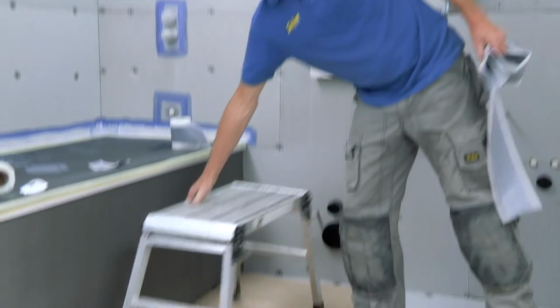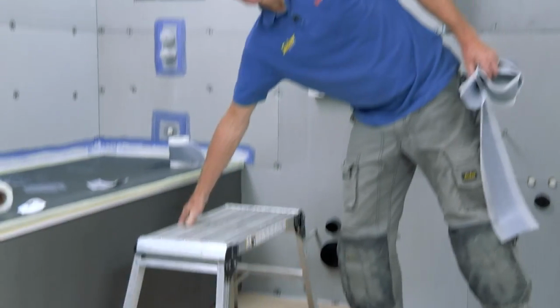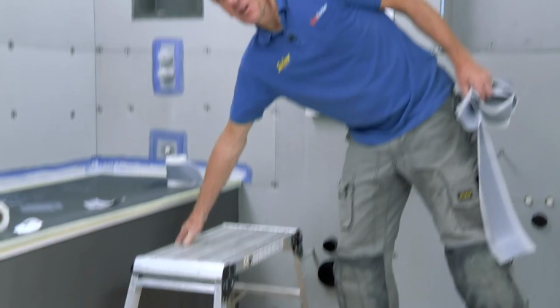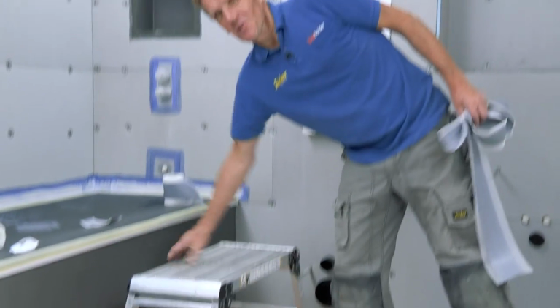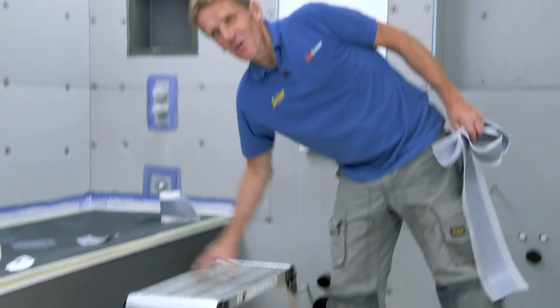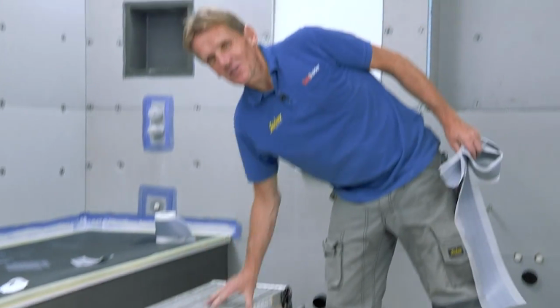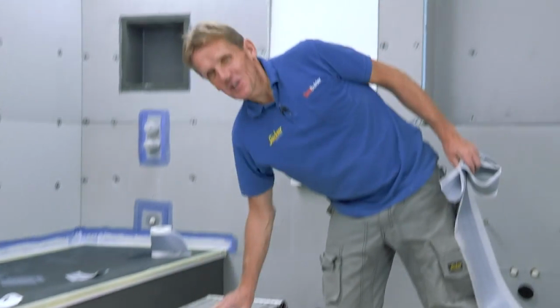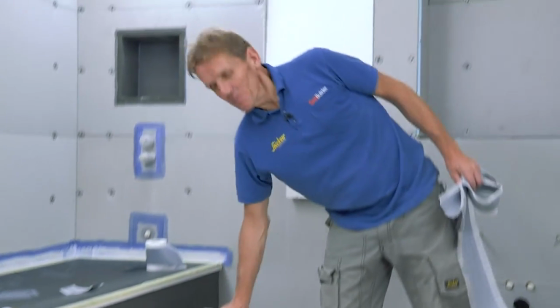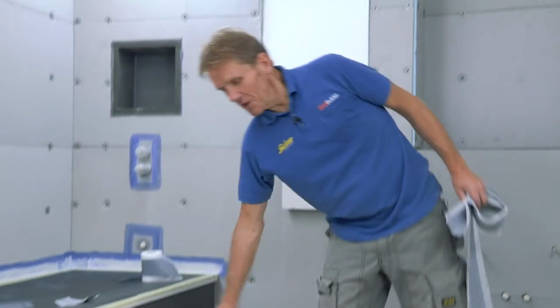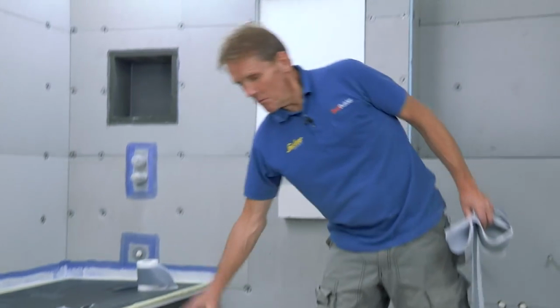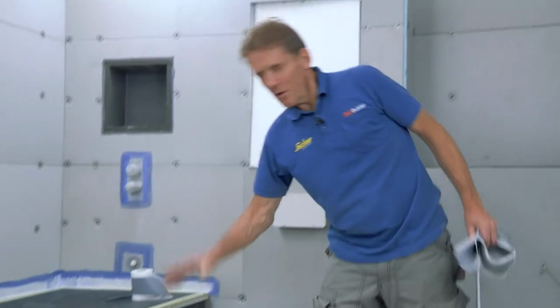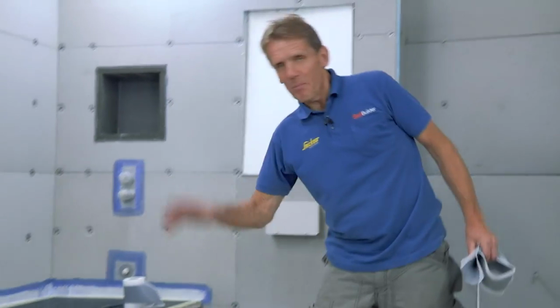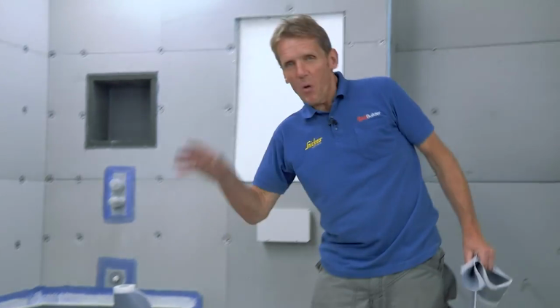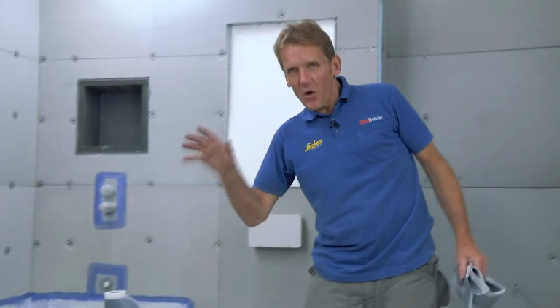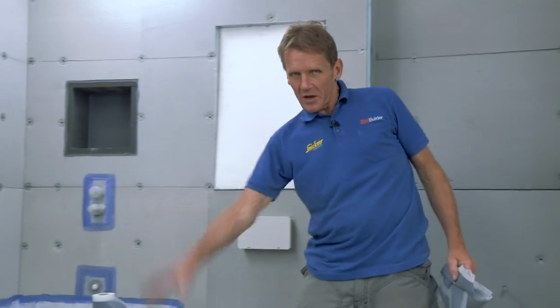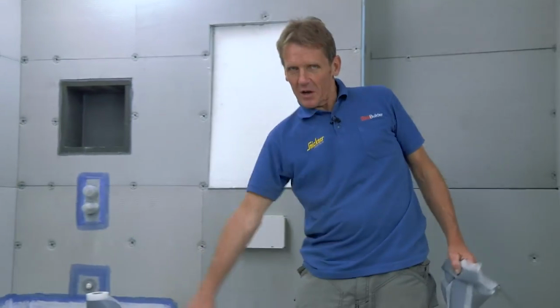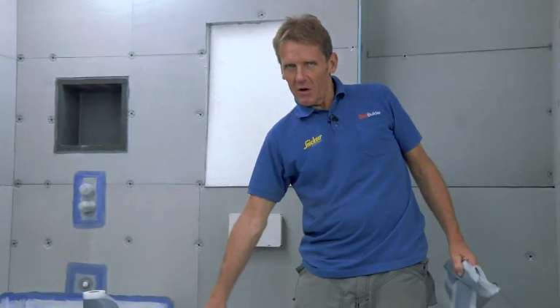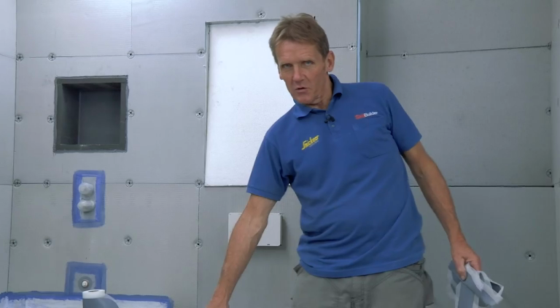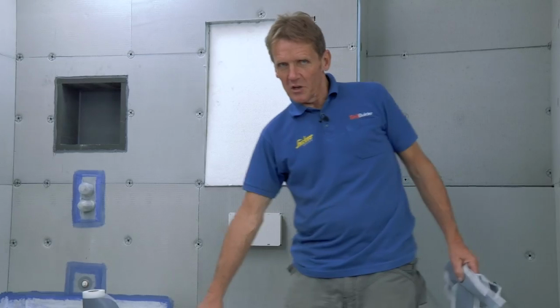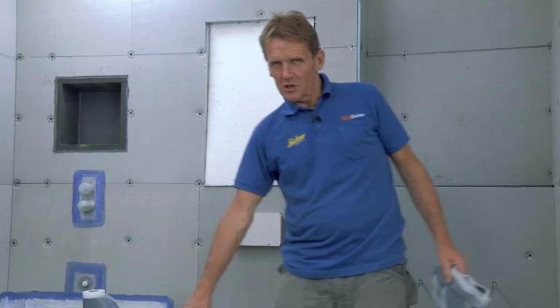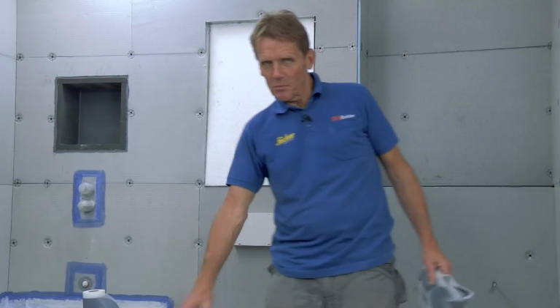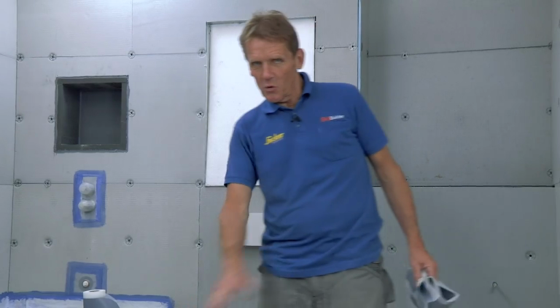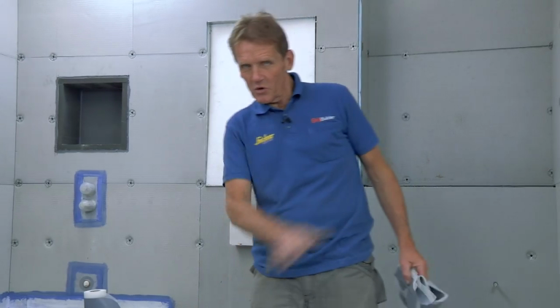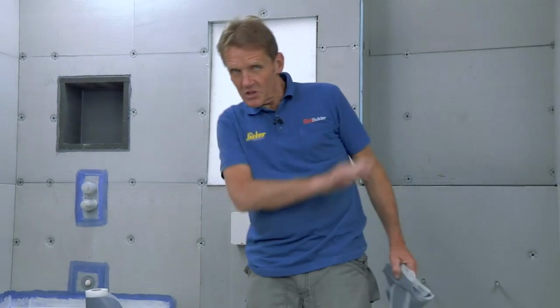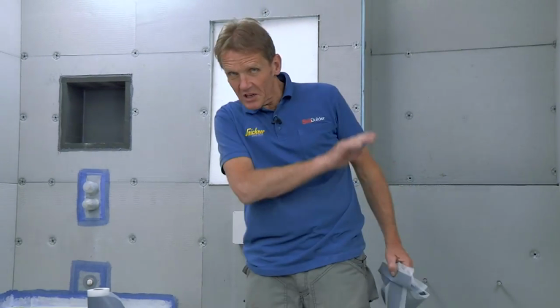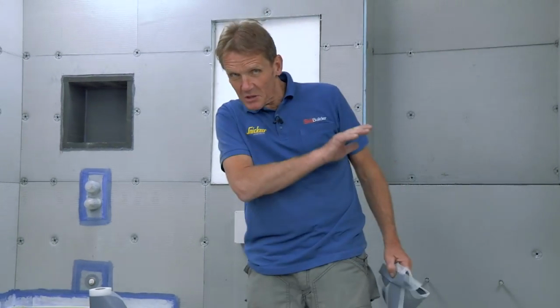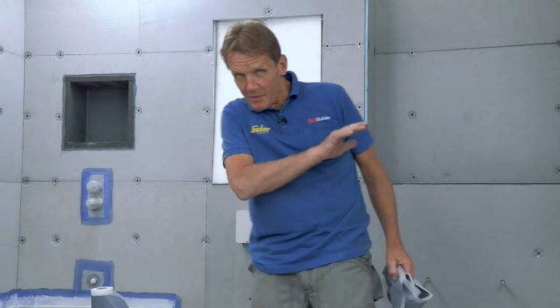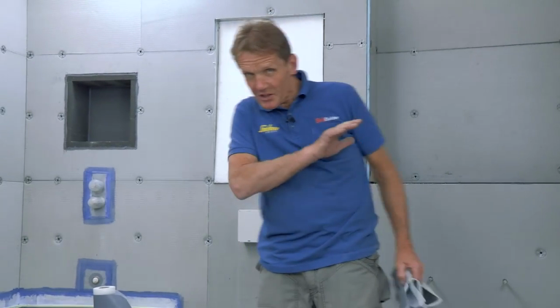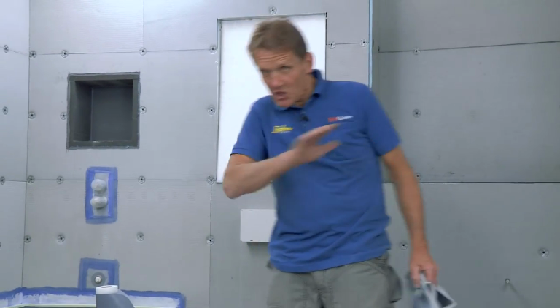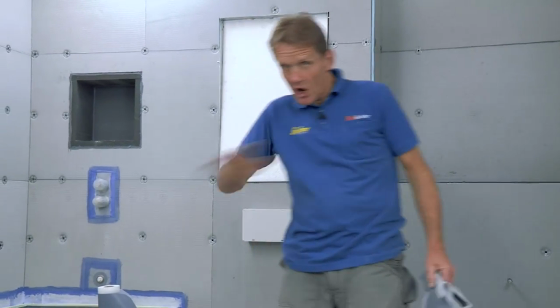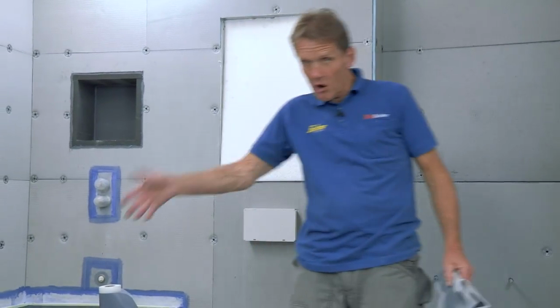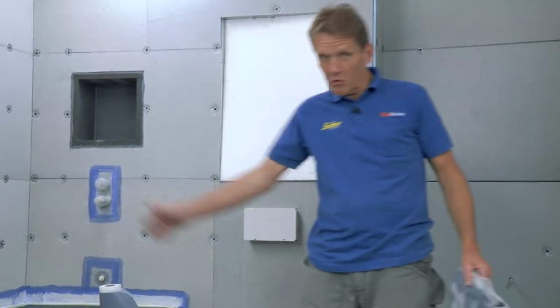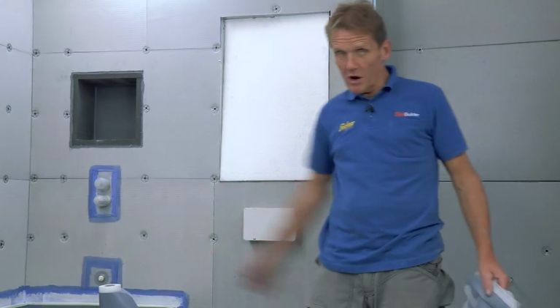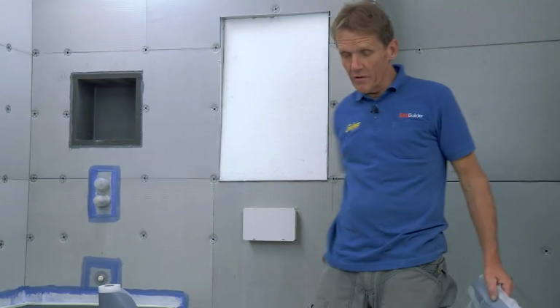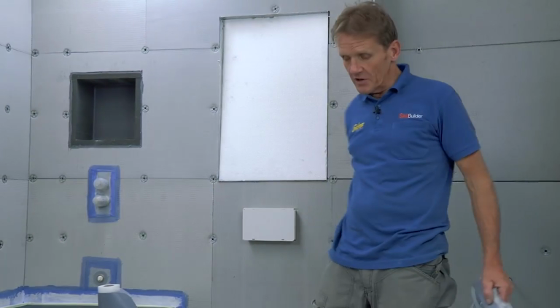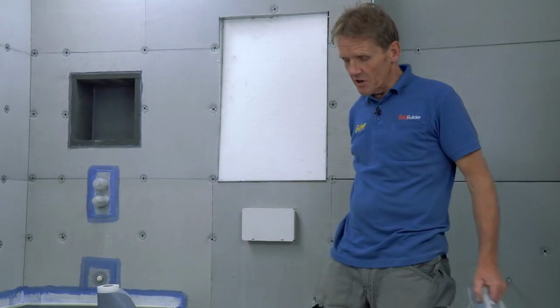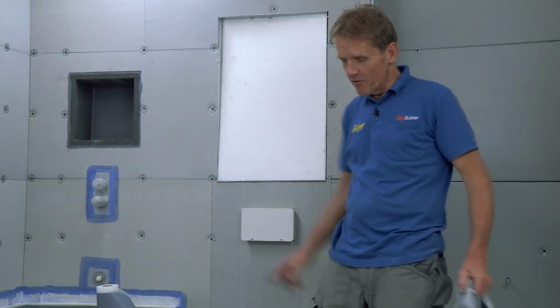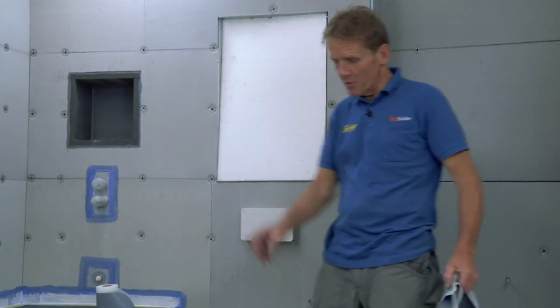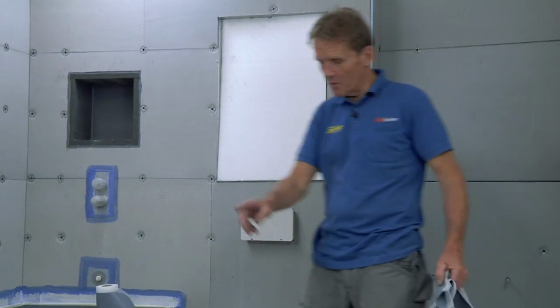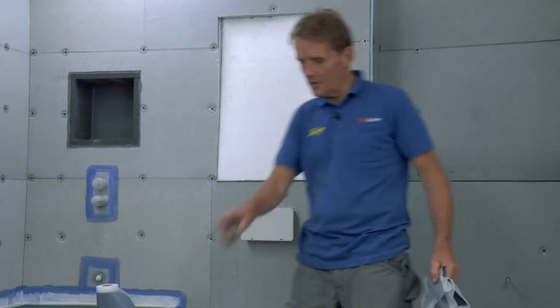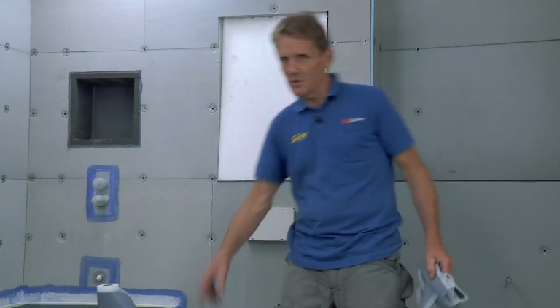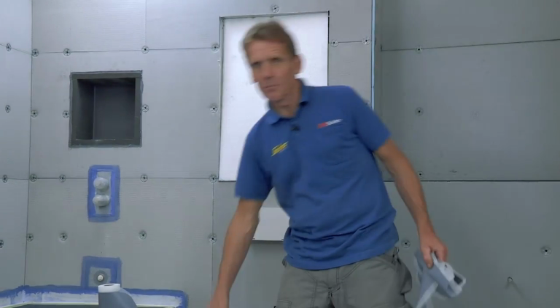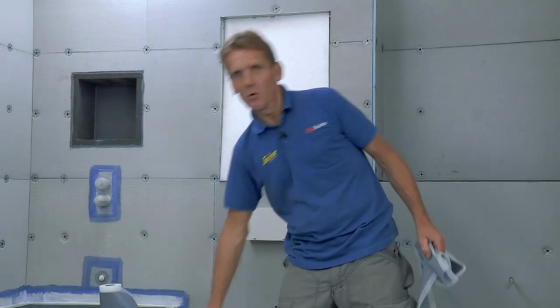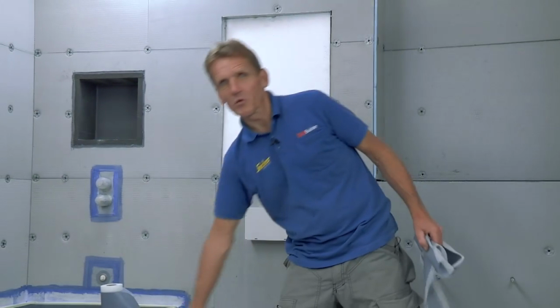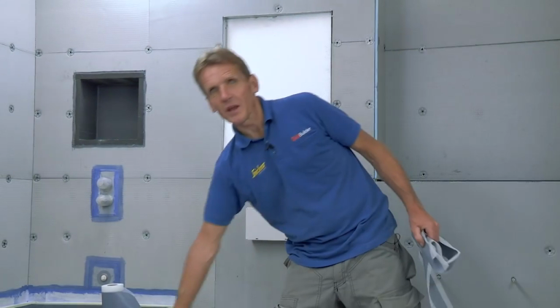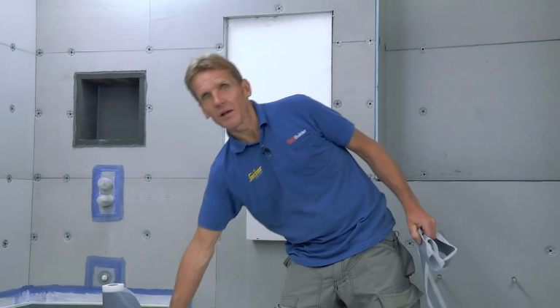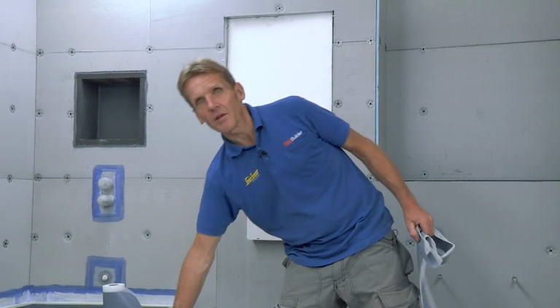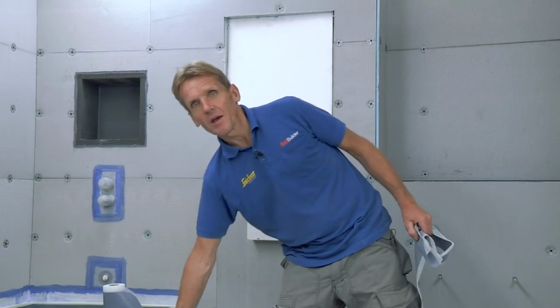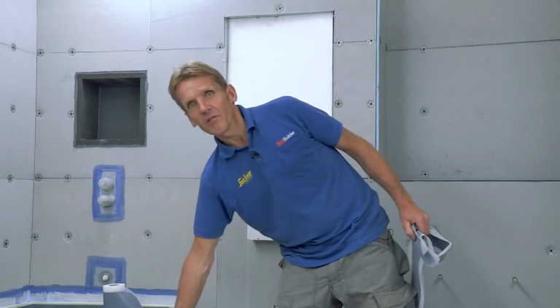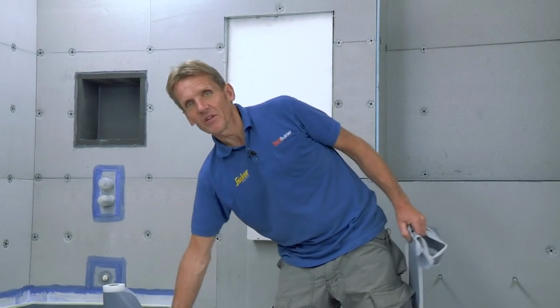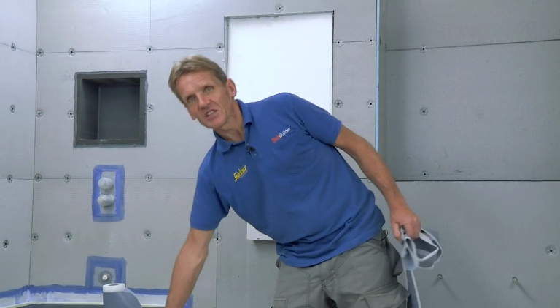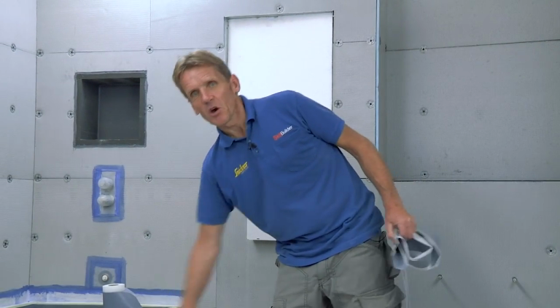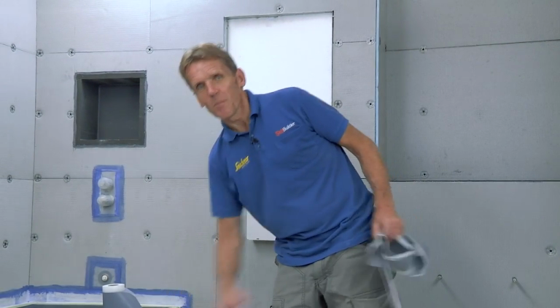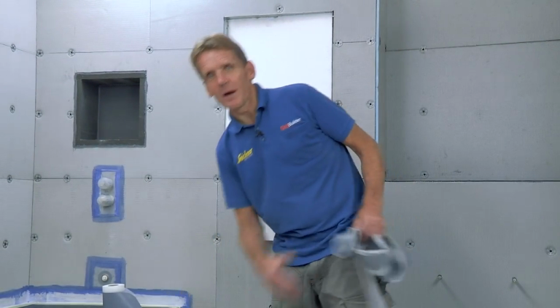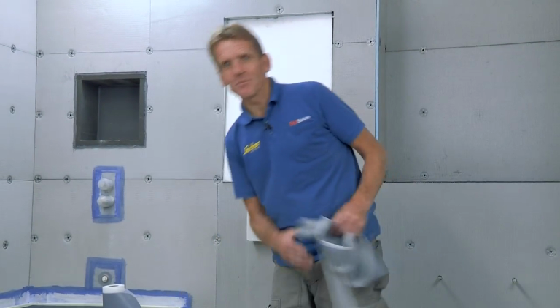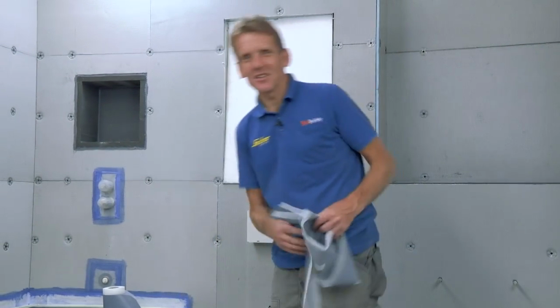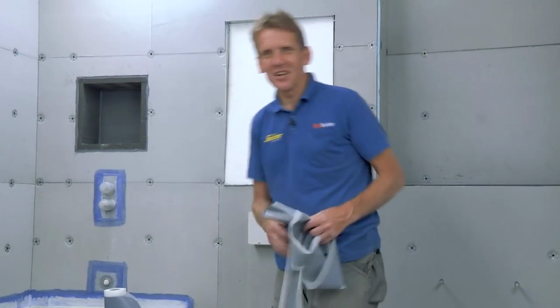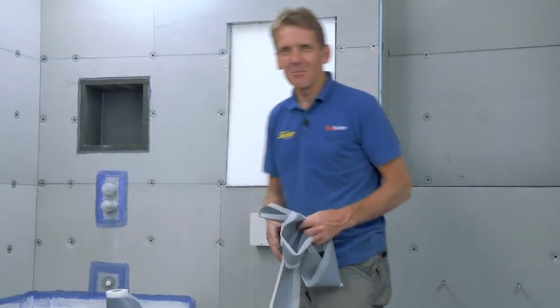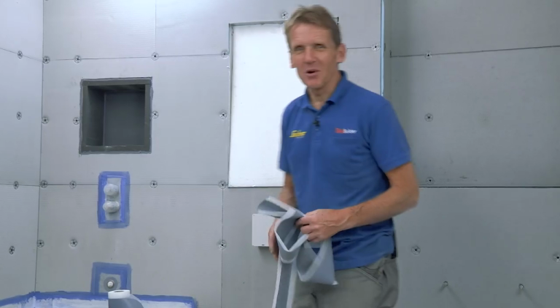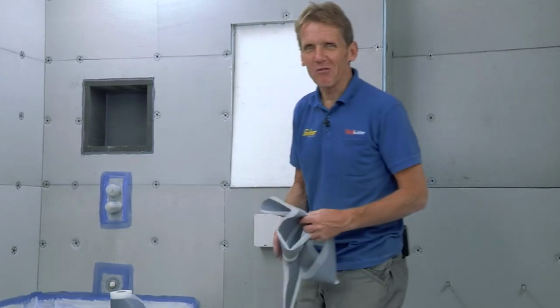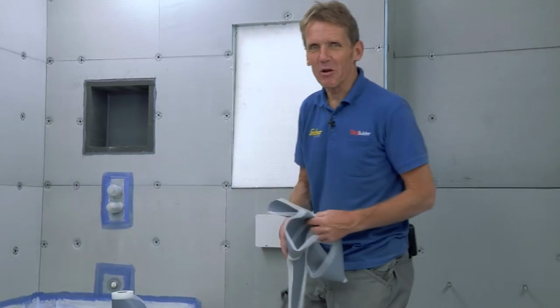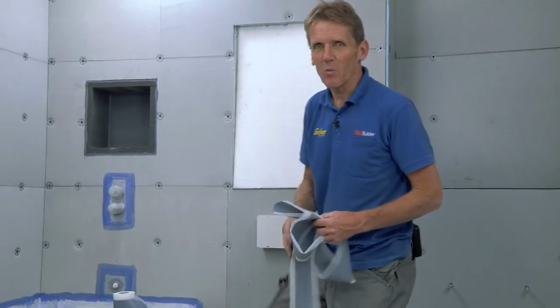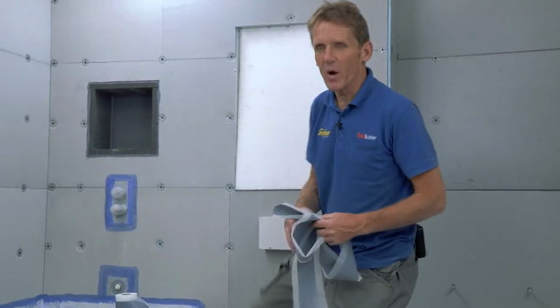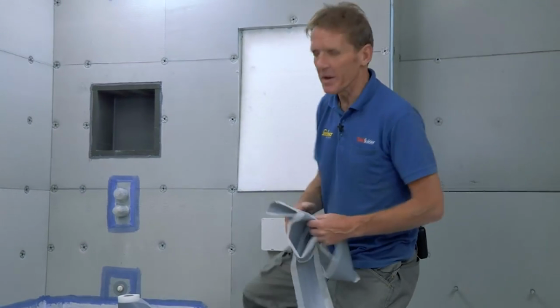Obviously we don't want to point load this board until it's been tiled over, so I've put a piece of board down for this hop up to take my great weight.